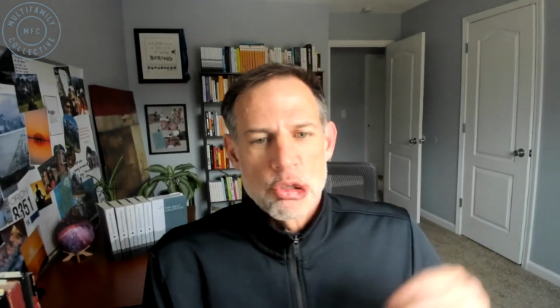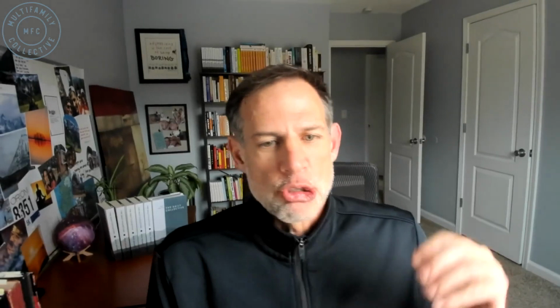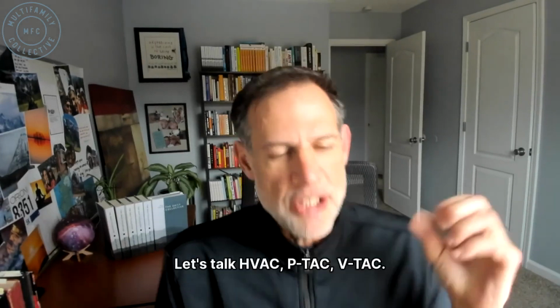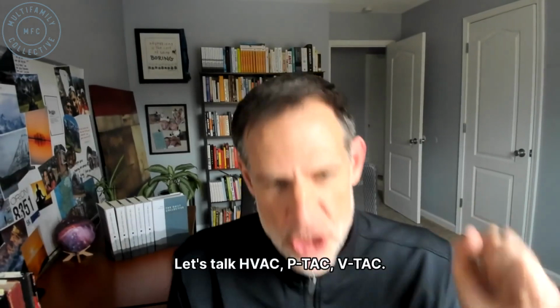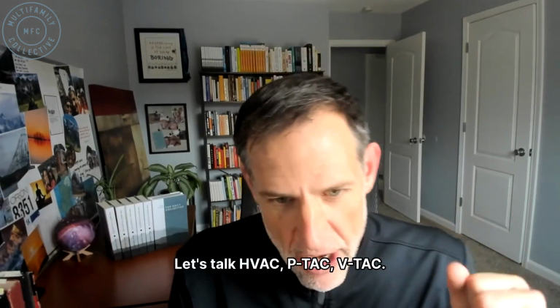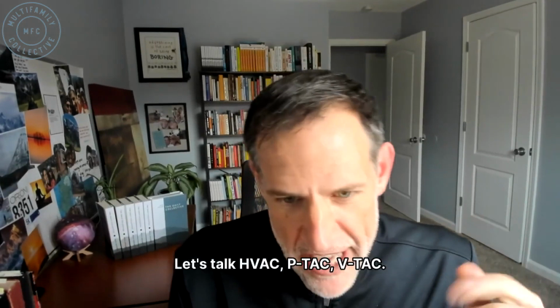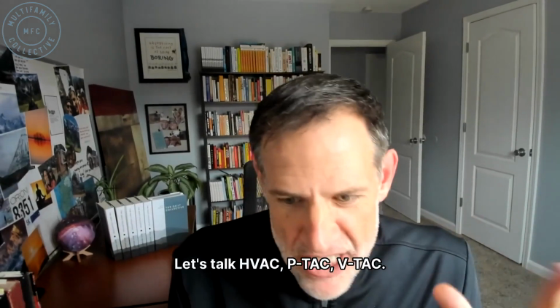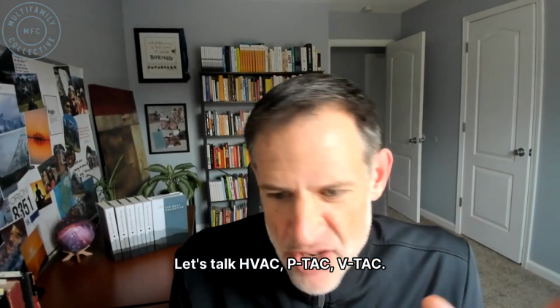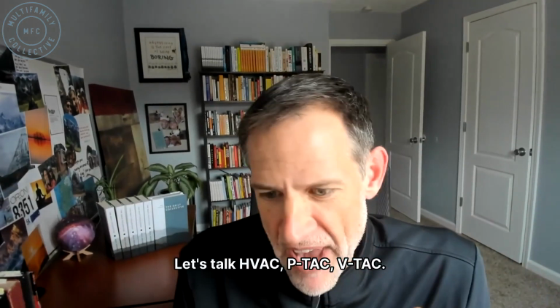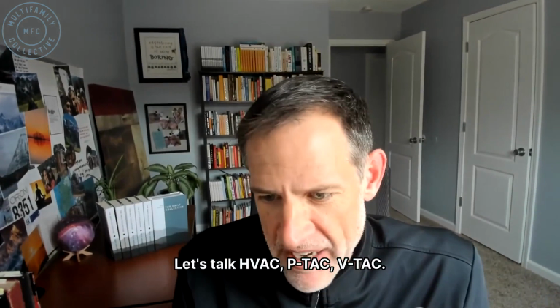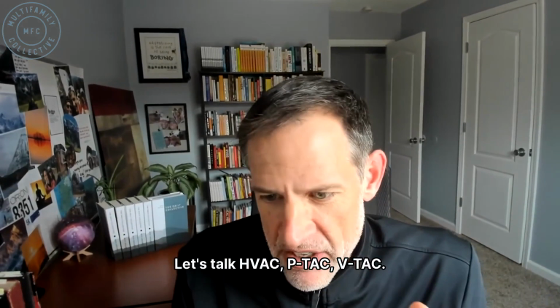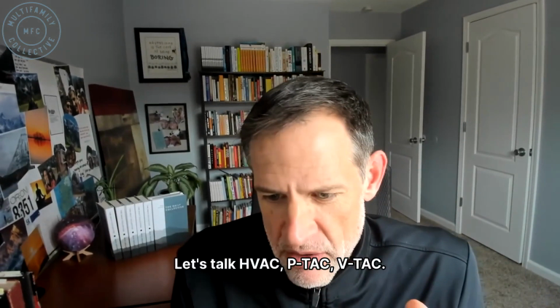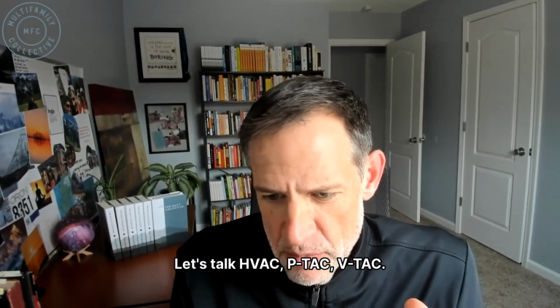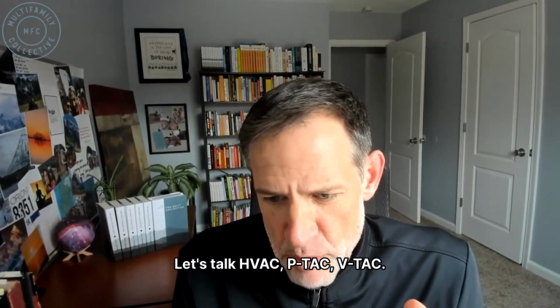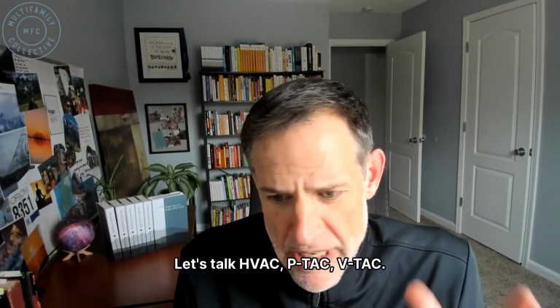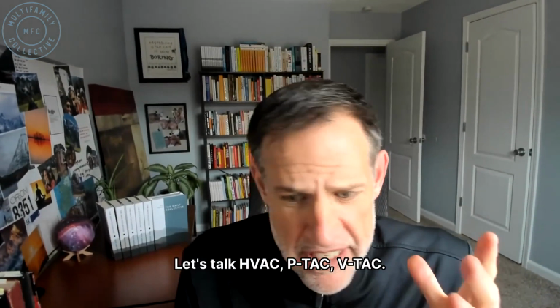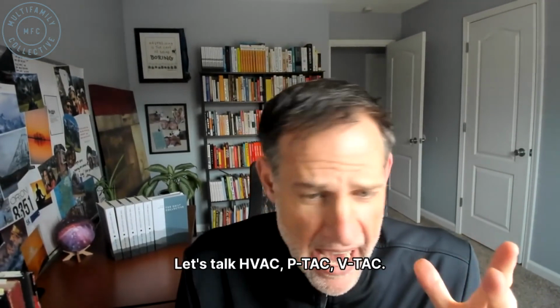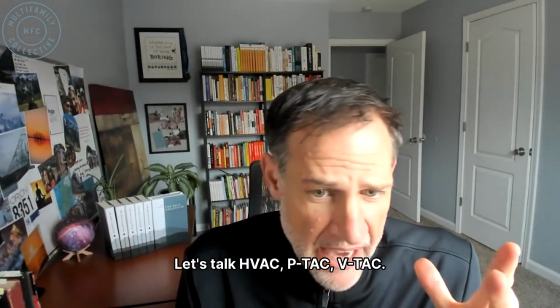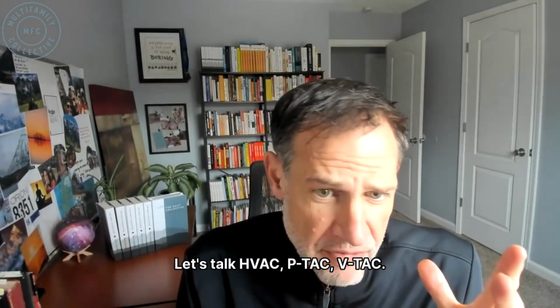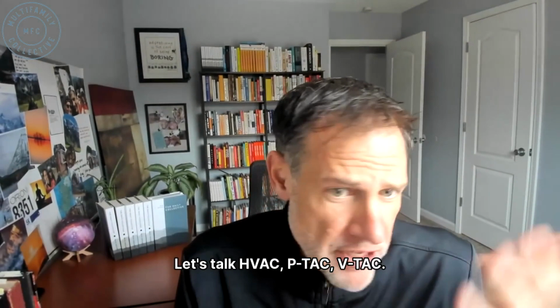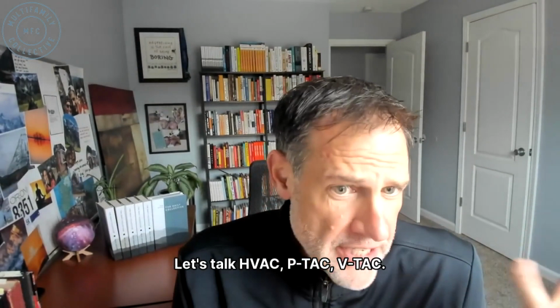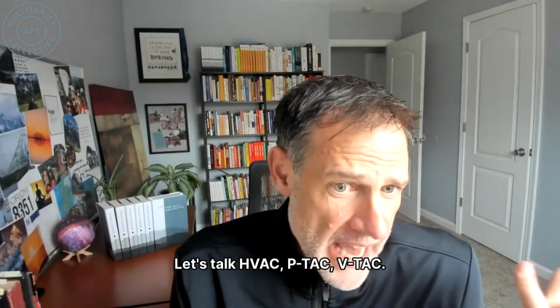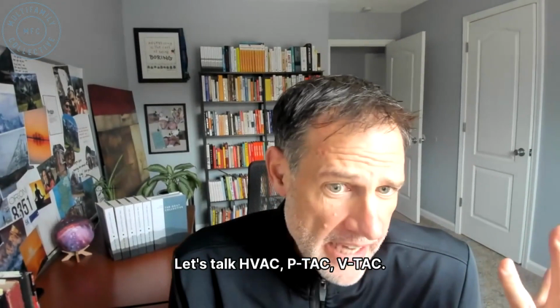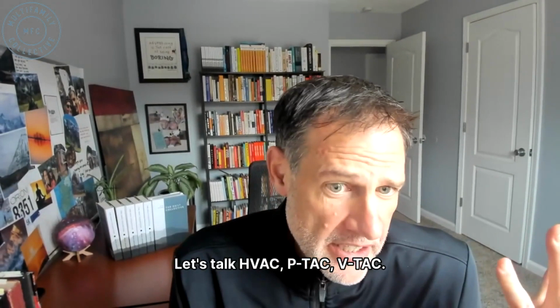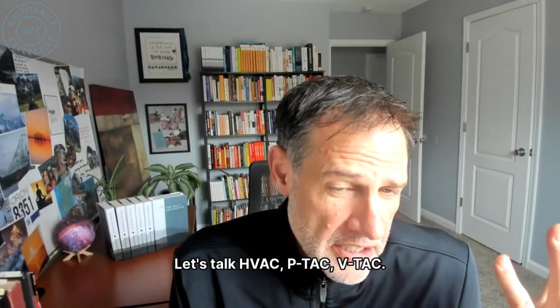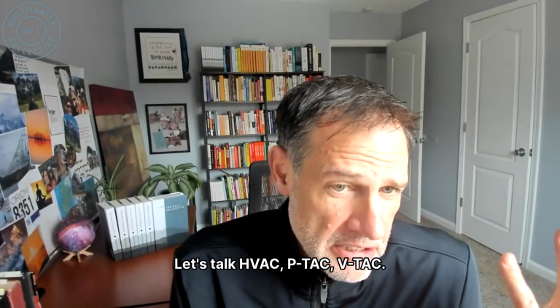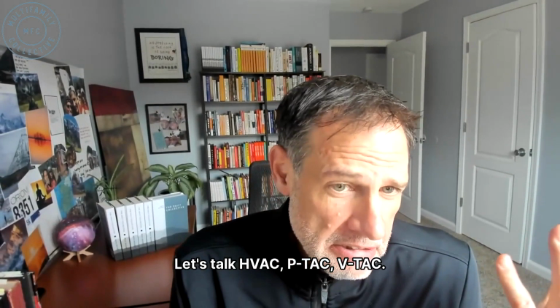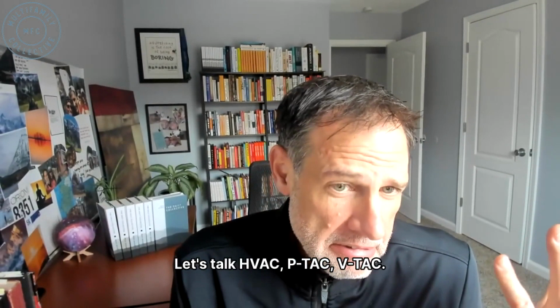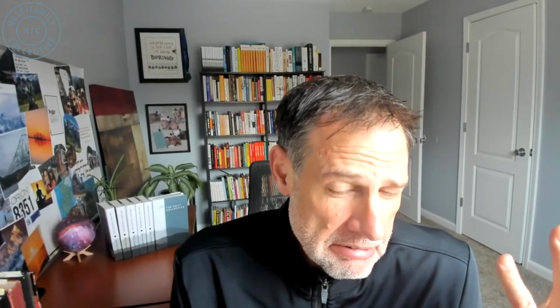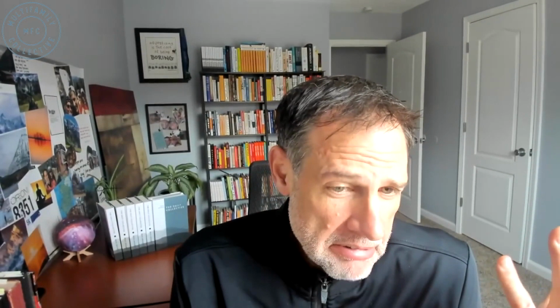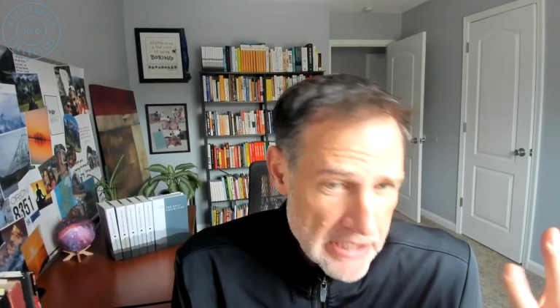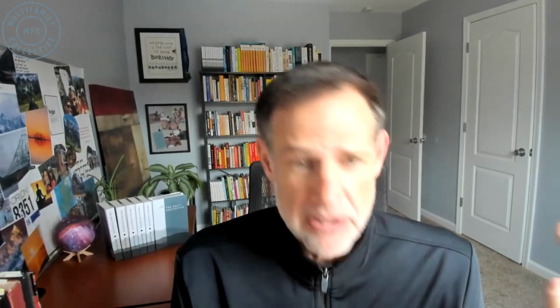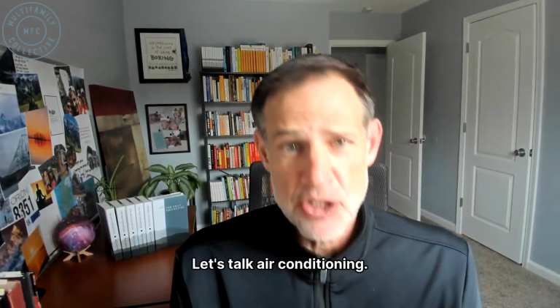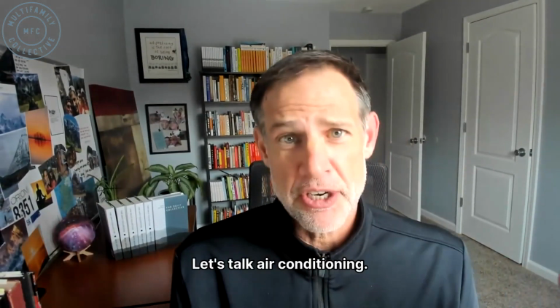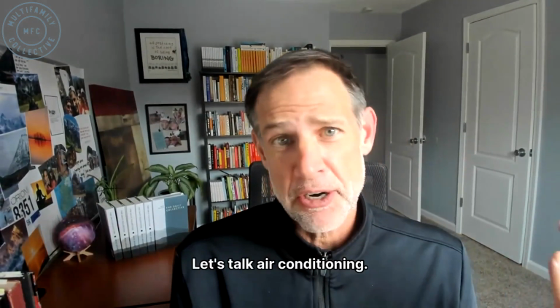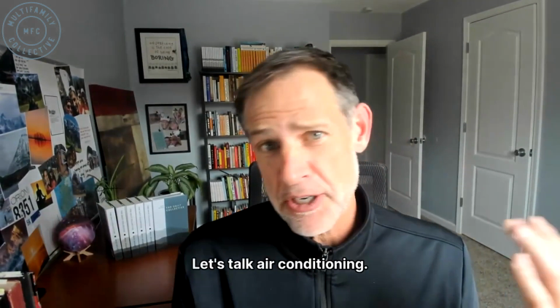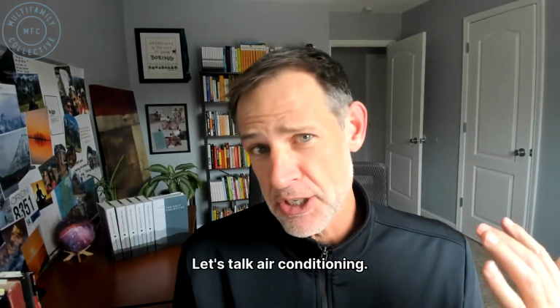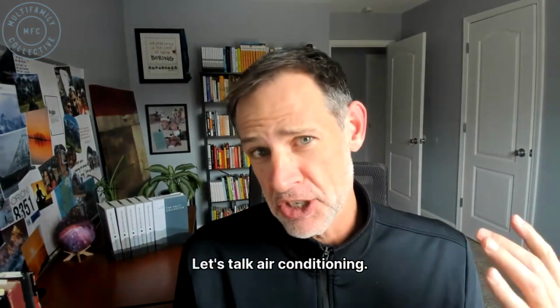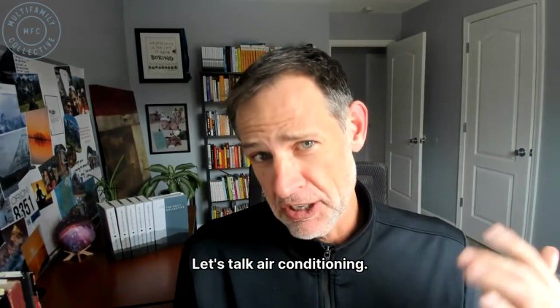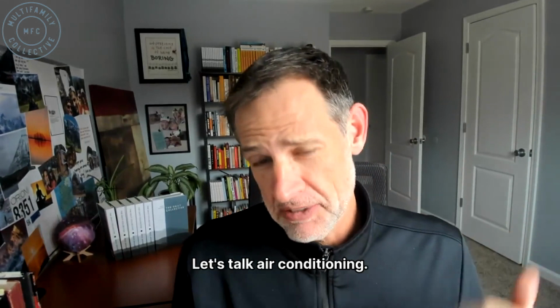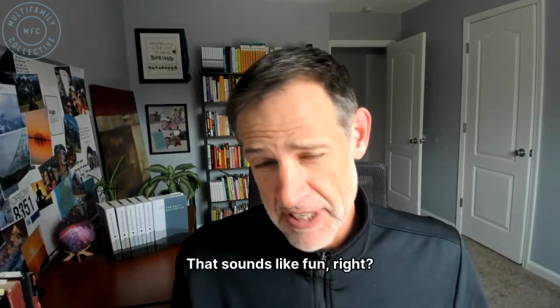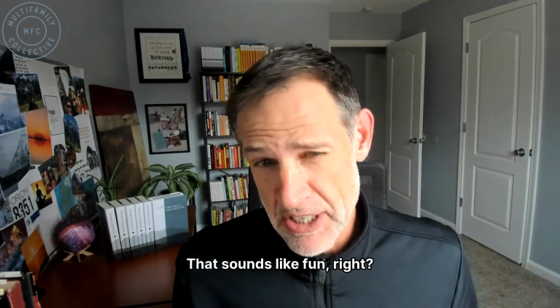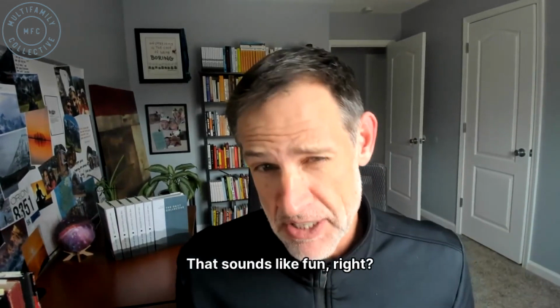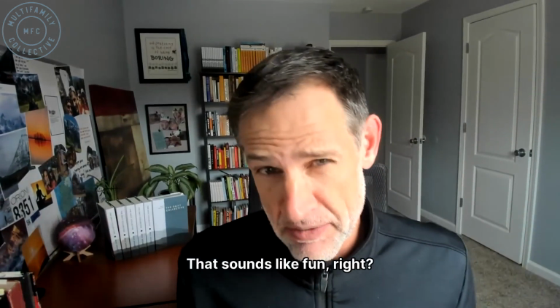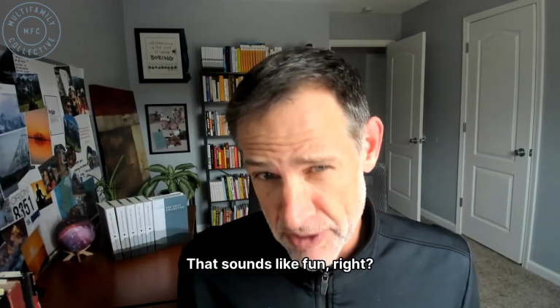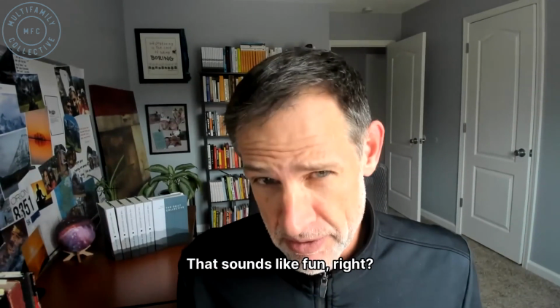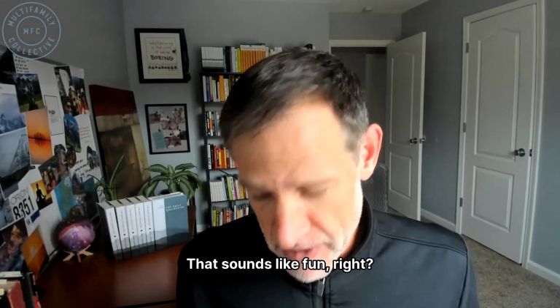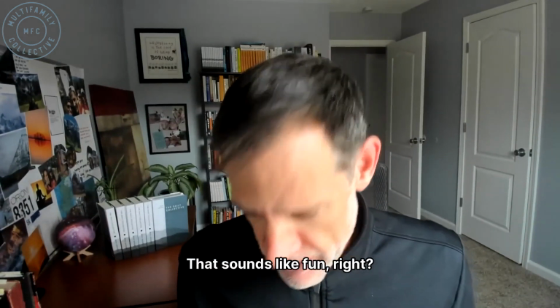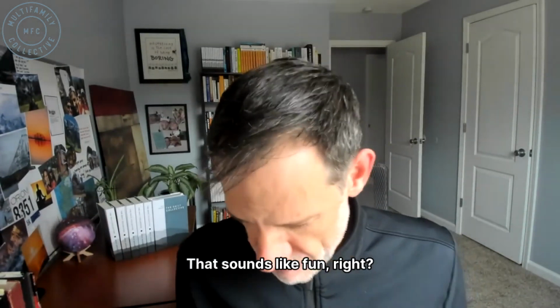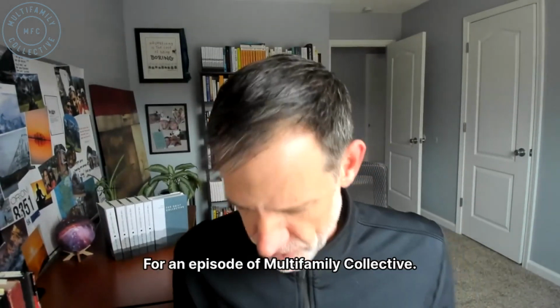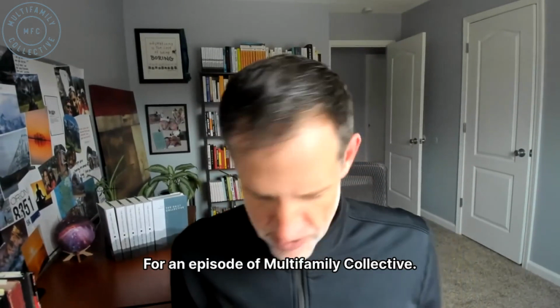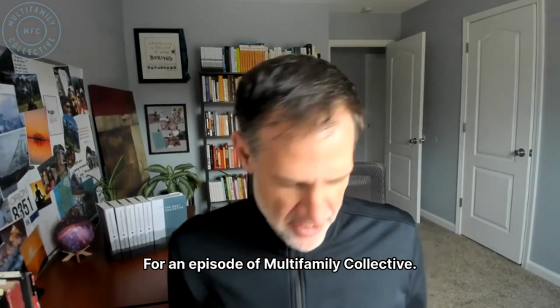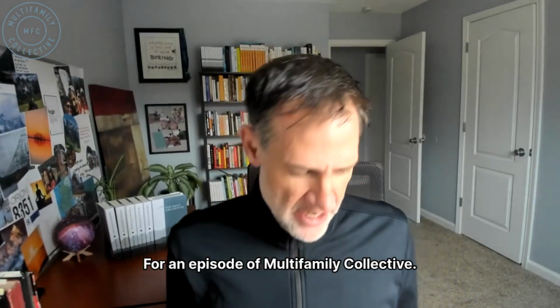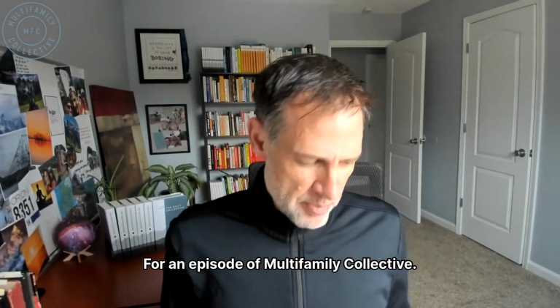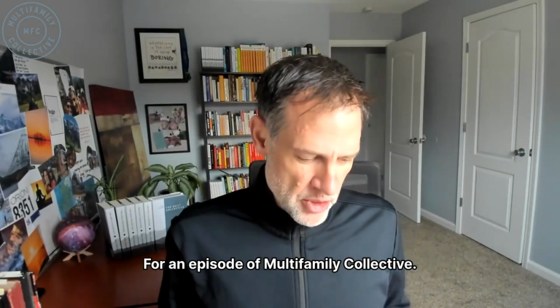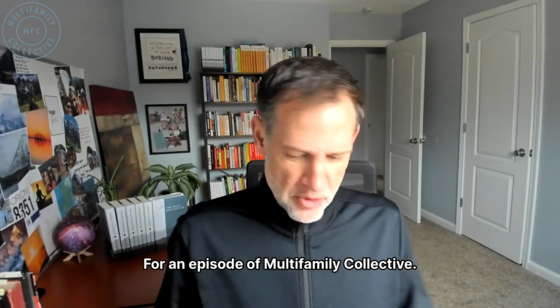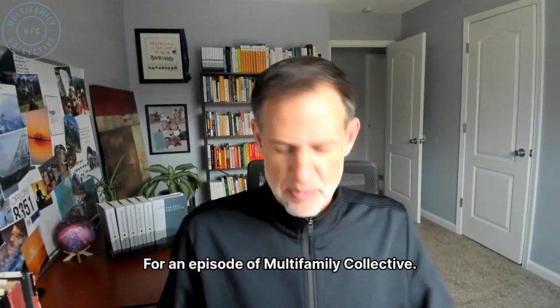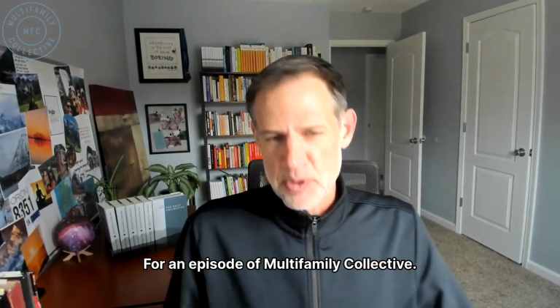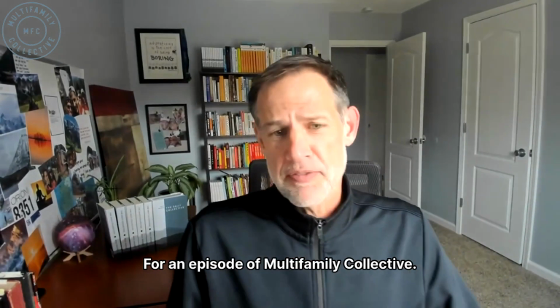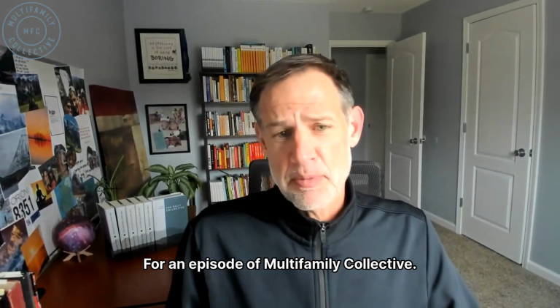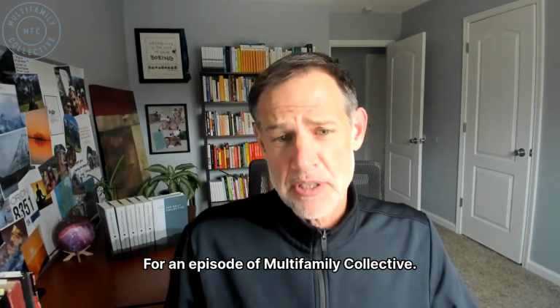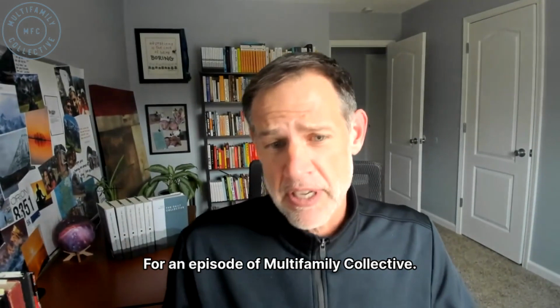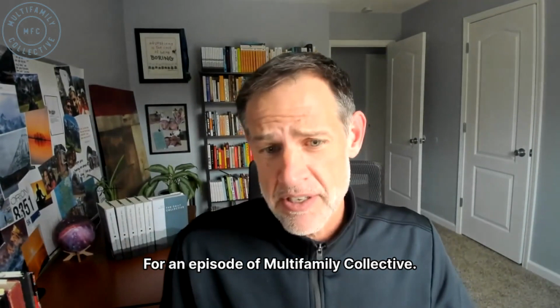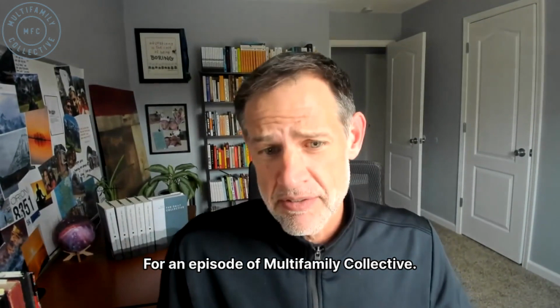Let's talk HVAC, P-TAC, V-TAC. Let's talk air conditioning. That sounds like fun, right? For an episode of Multifamily Collective.